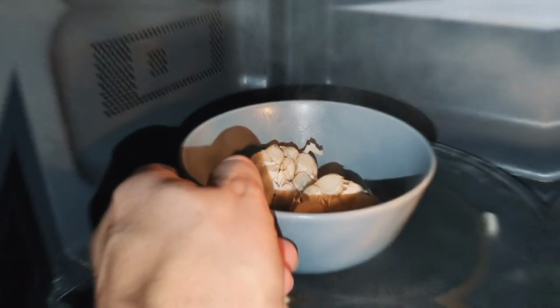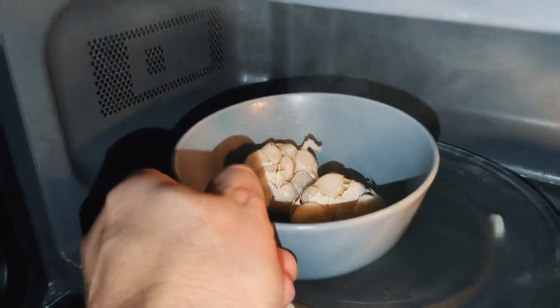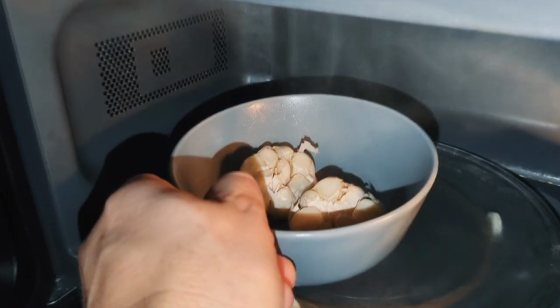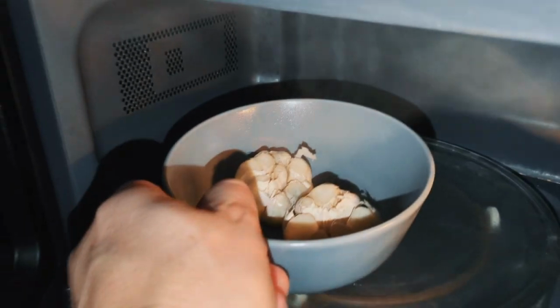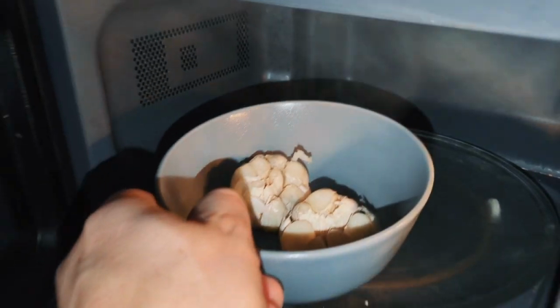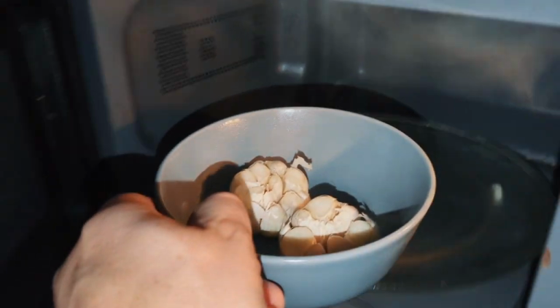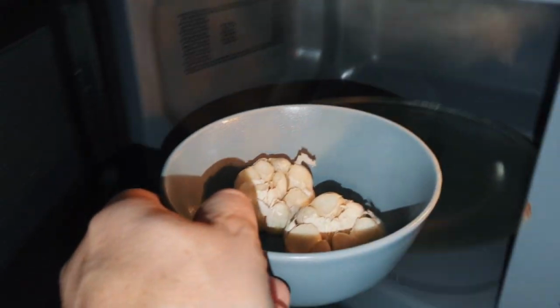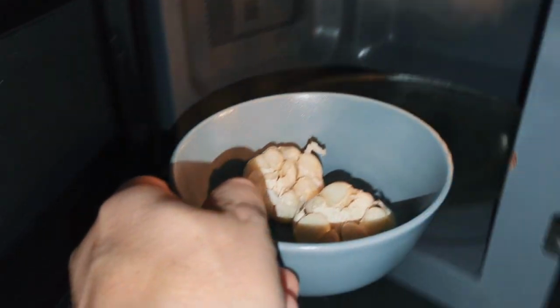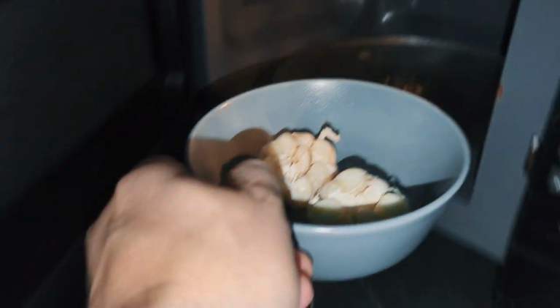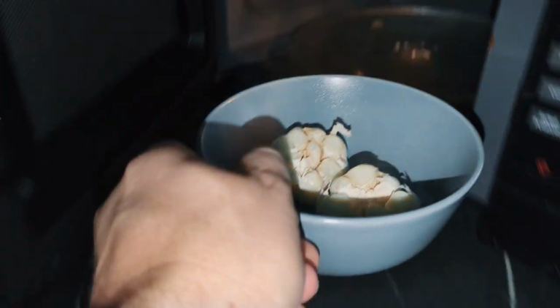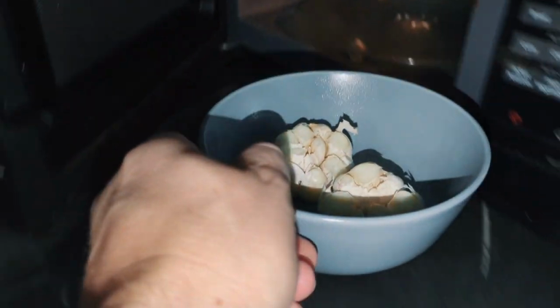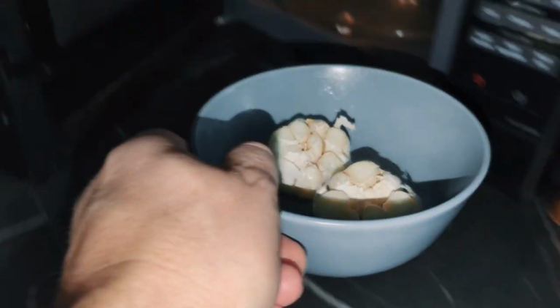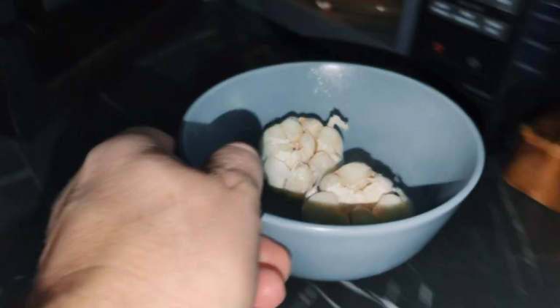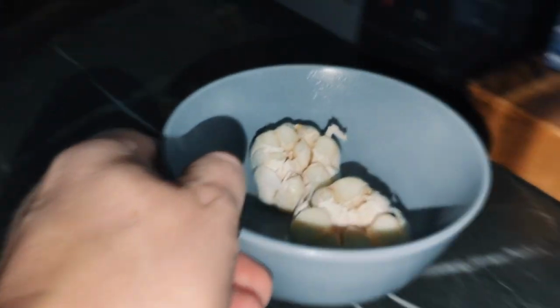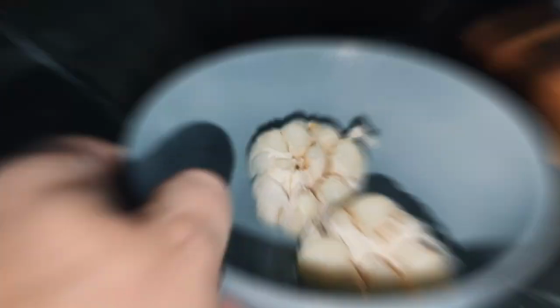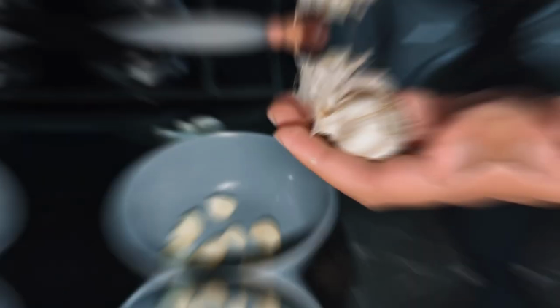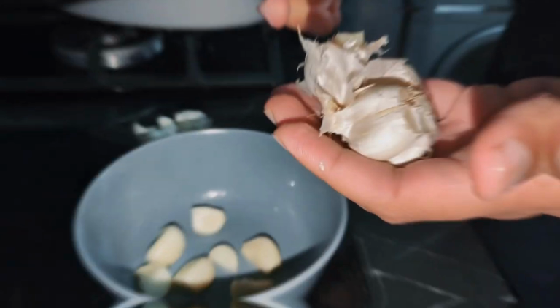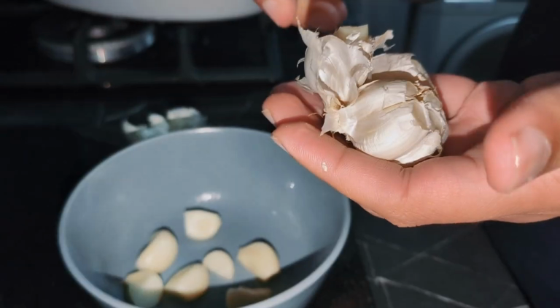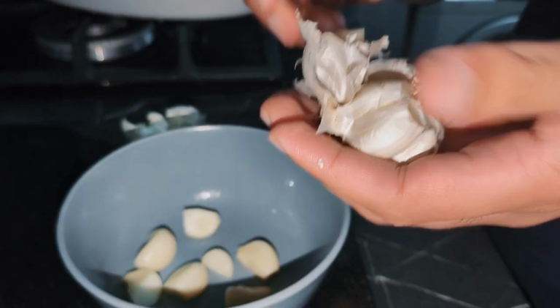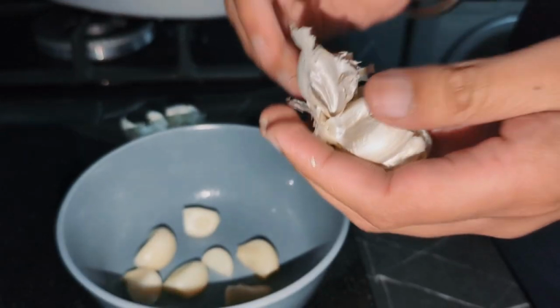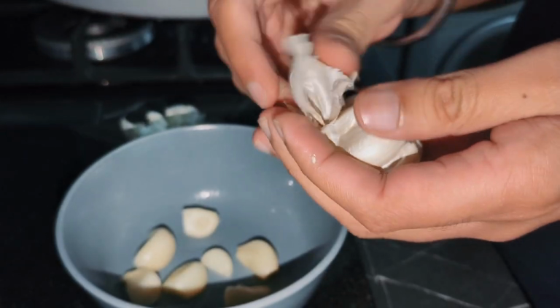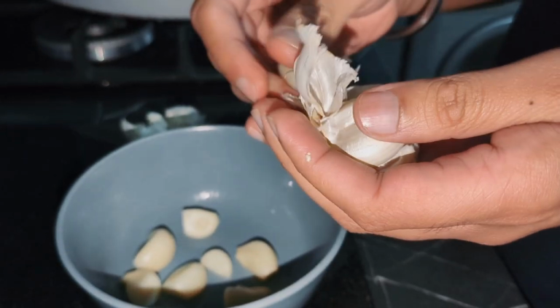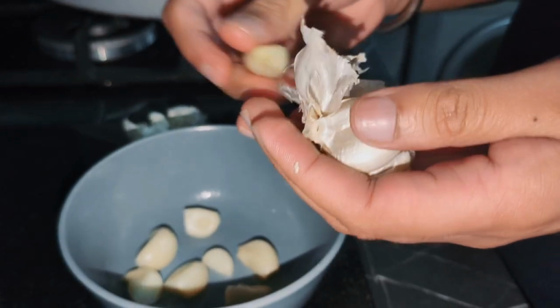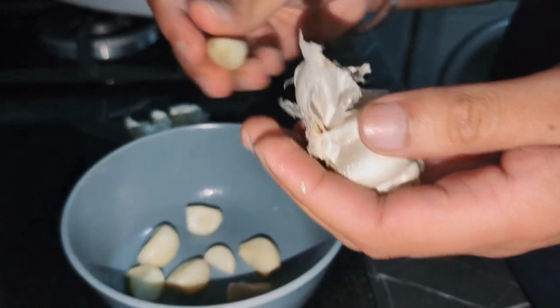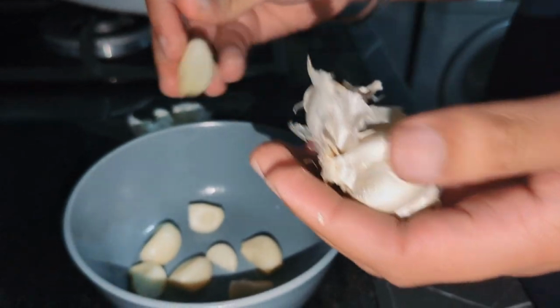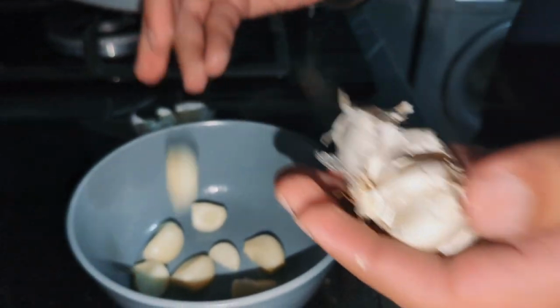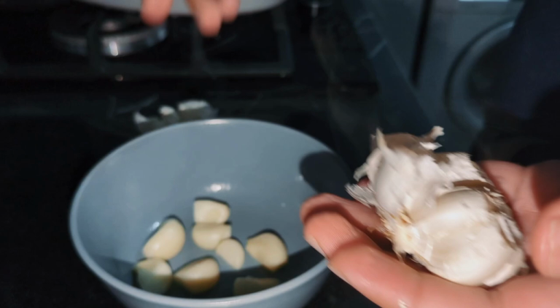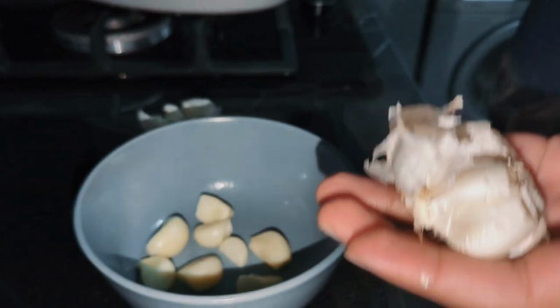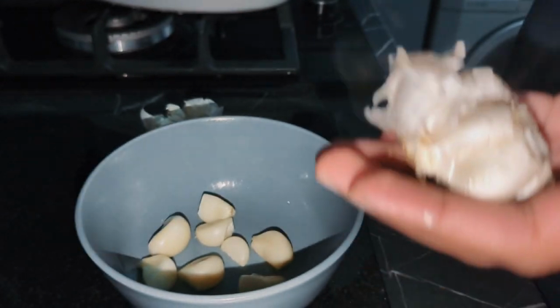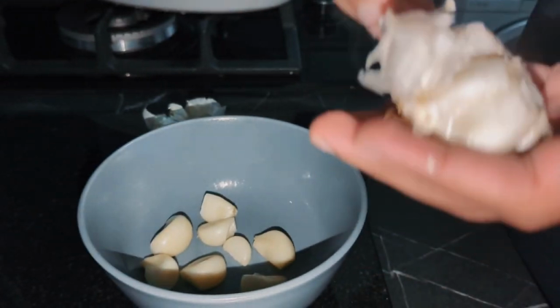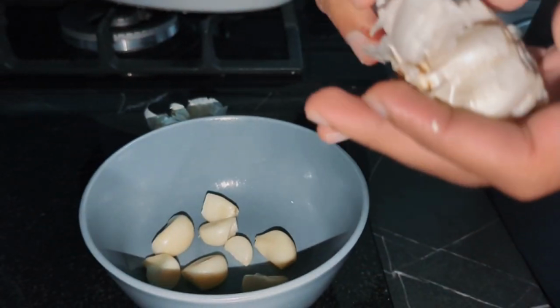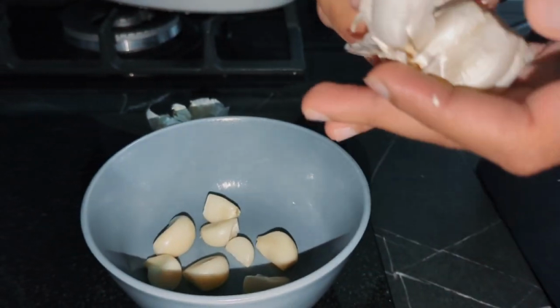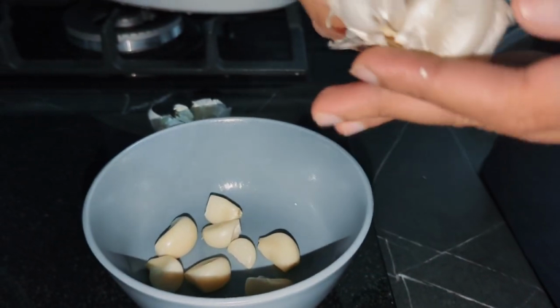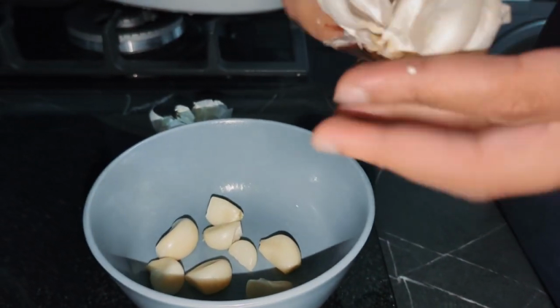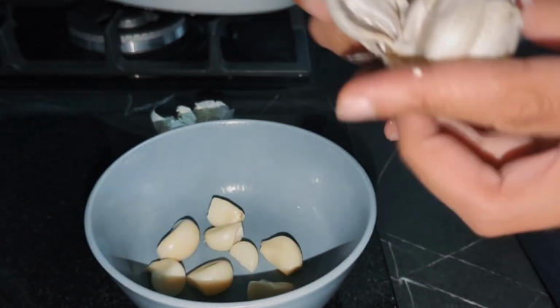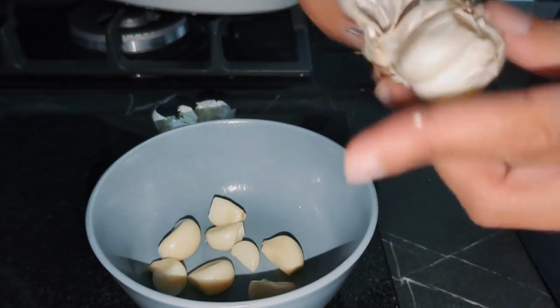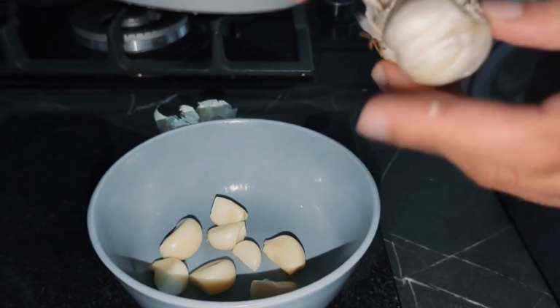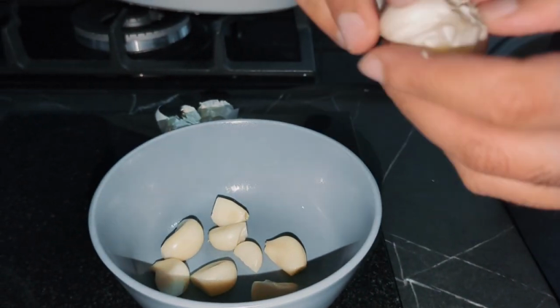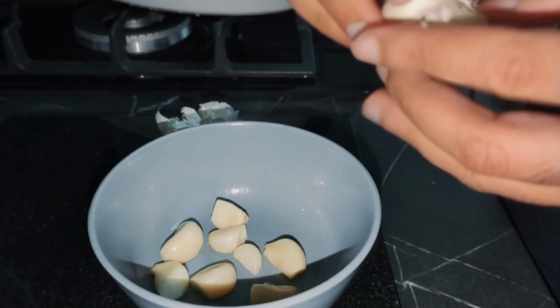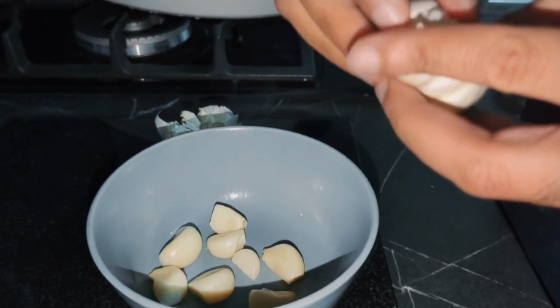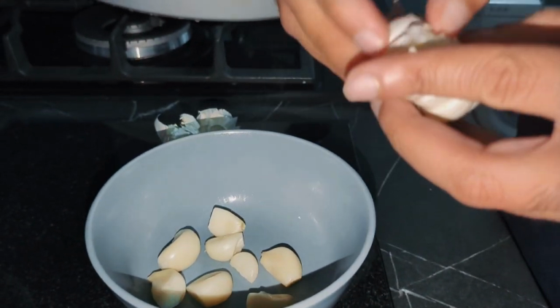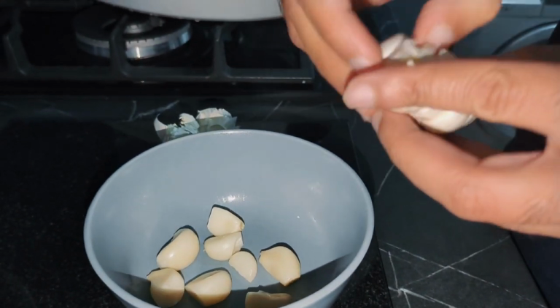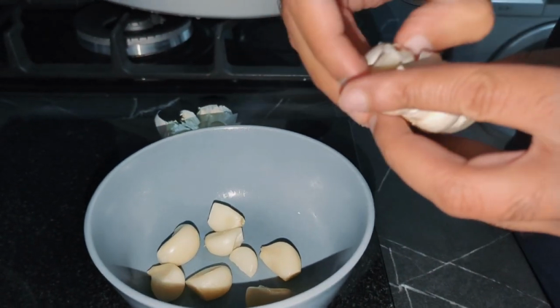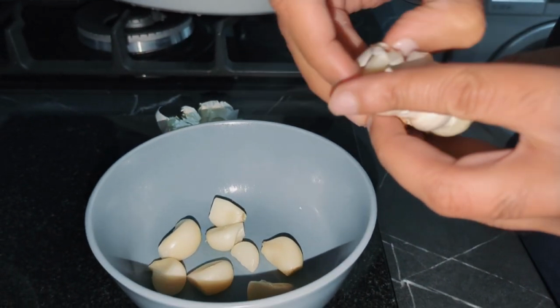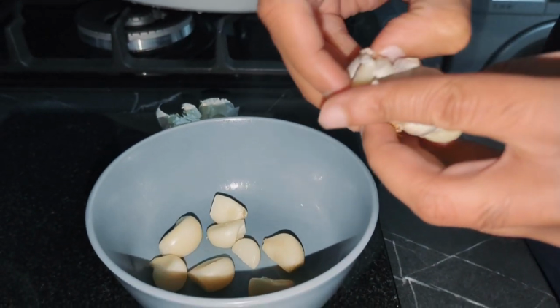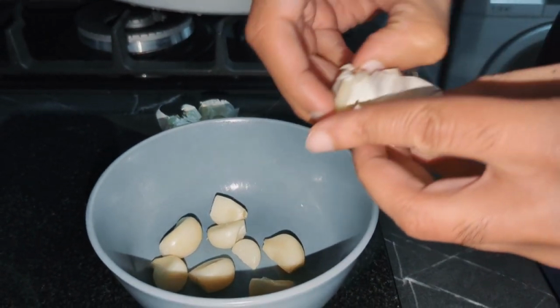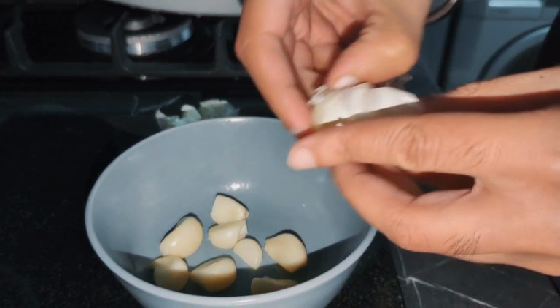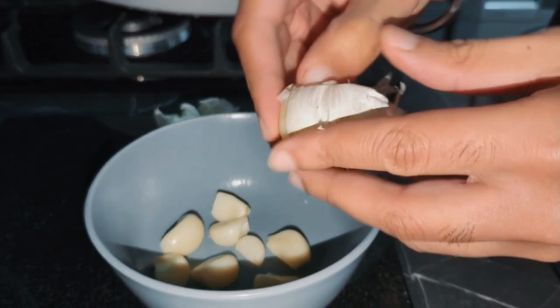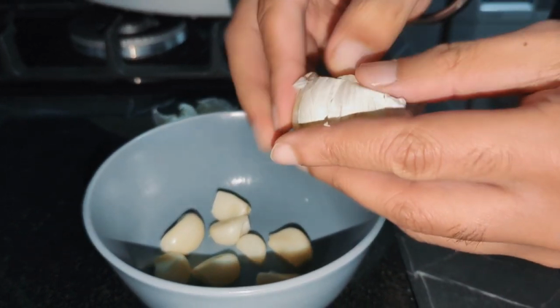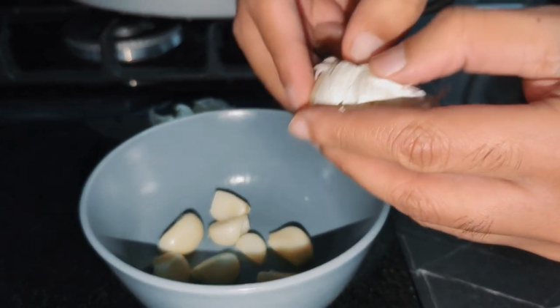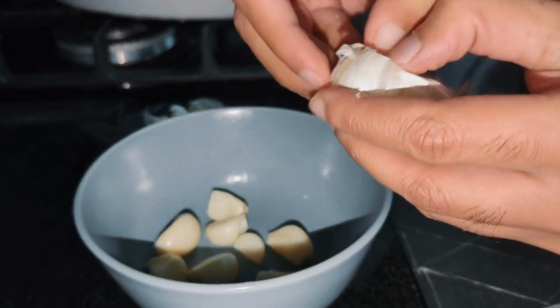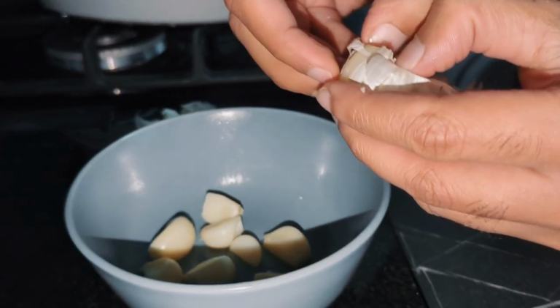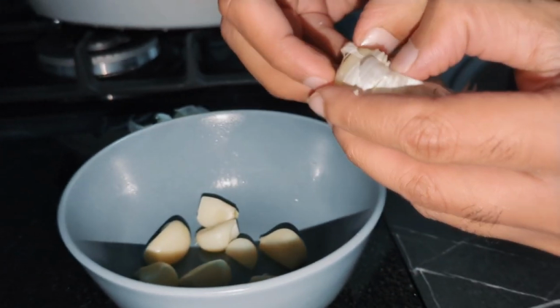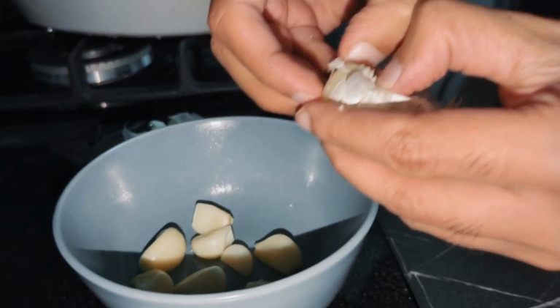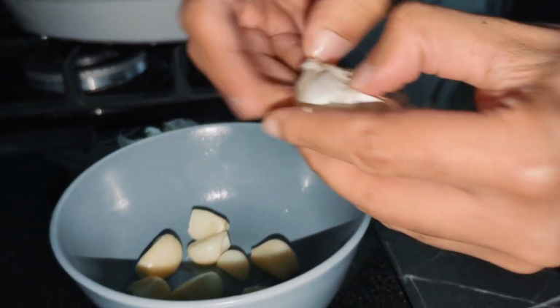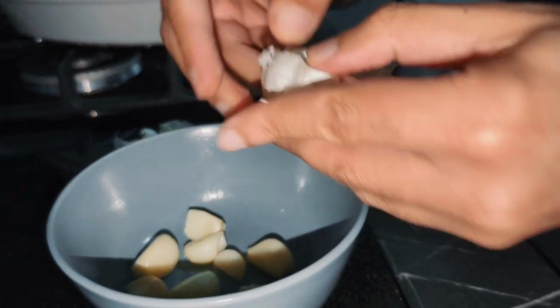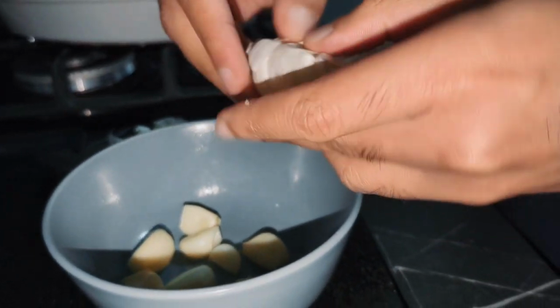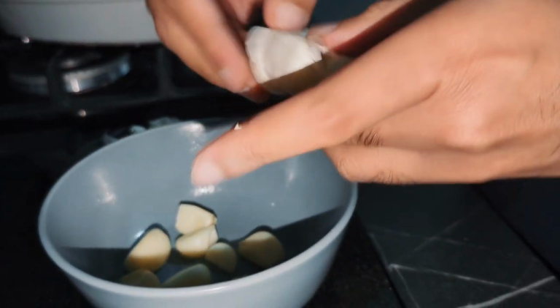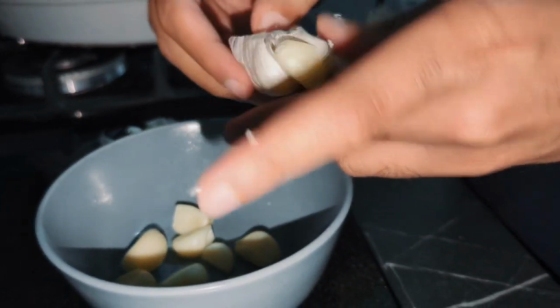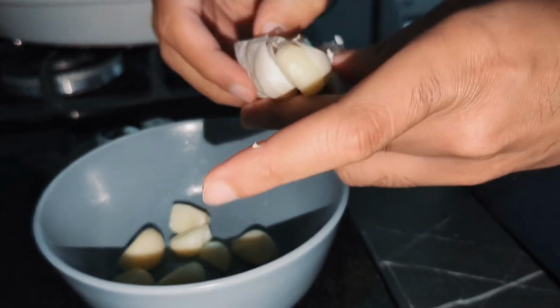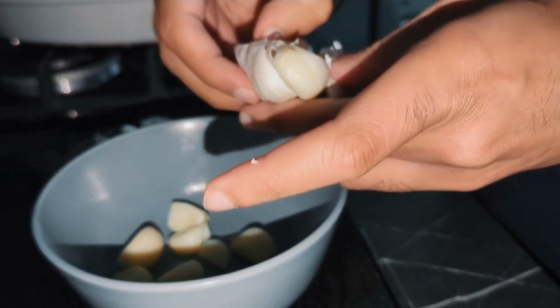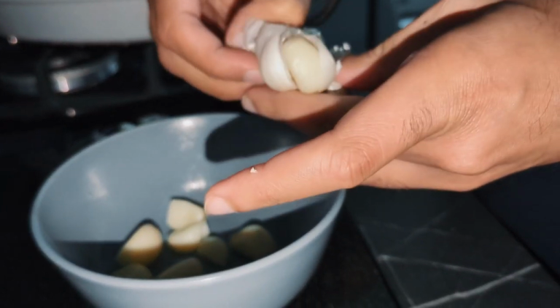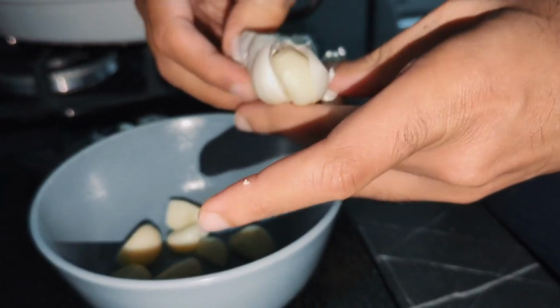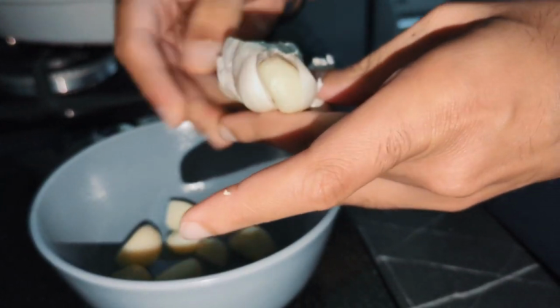Quick tip when you do your garlic: microwave them for one minute and they peel themselves. How about that for a nice little tip!